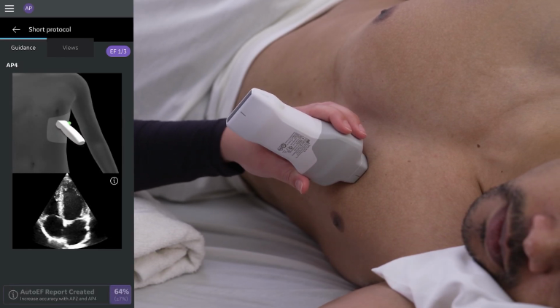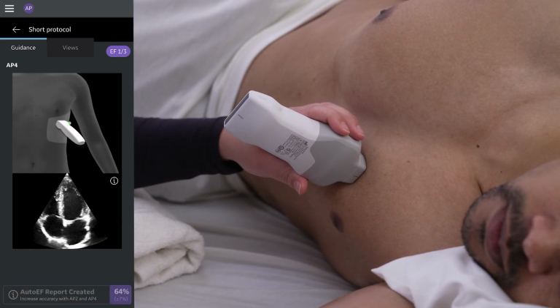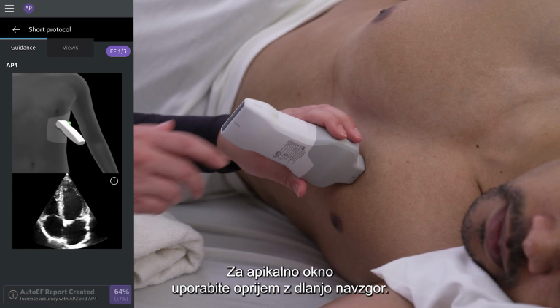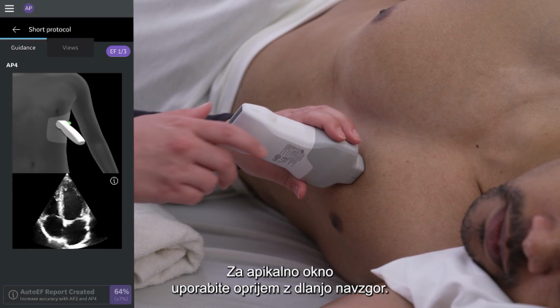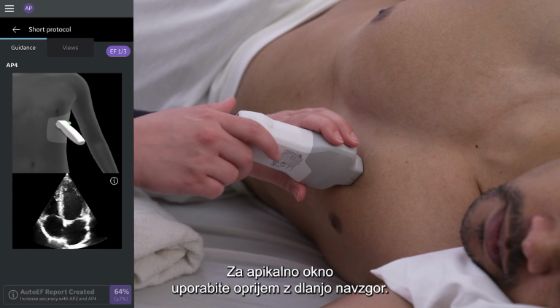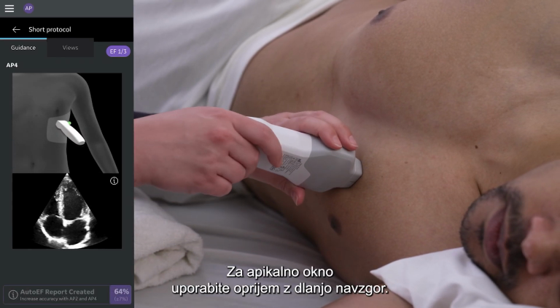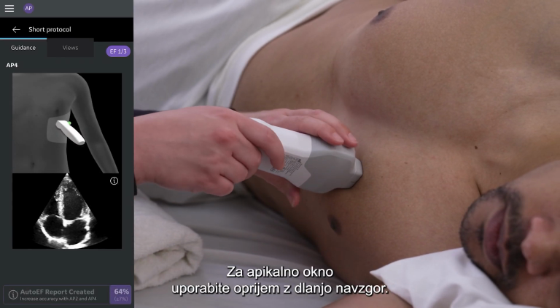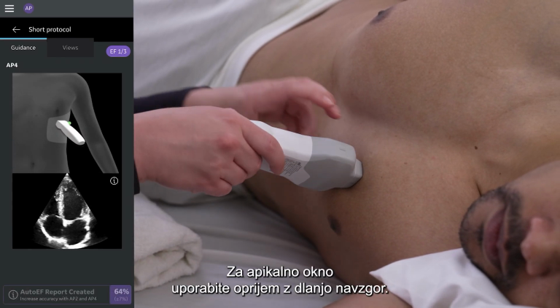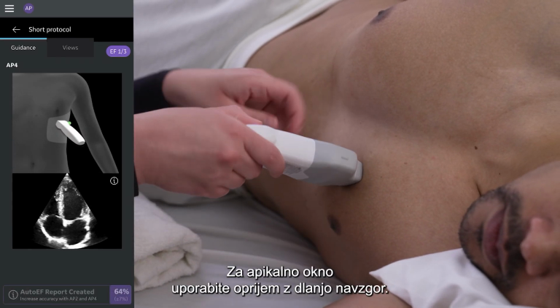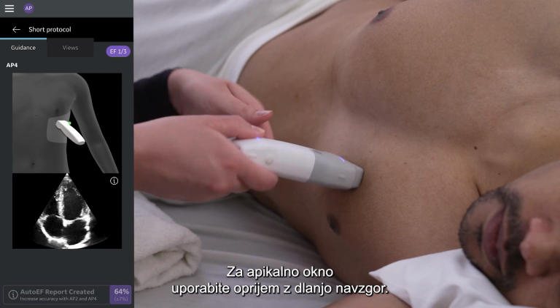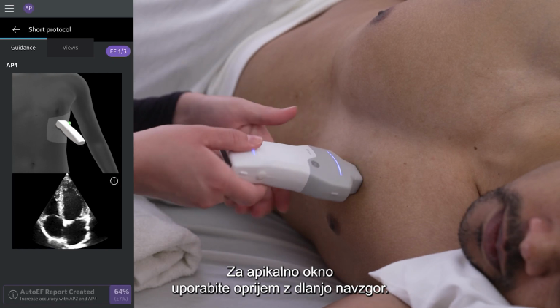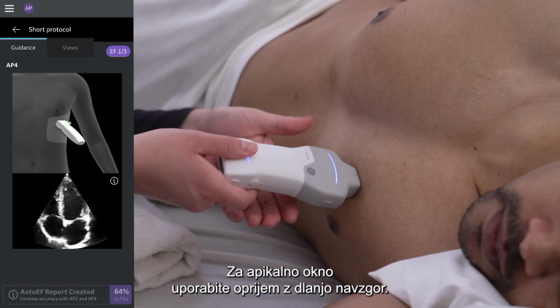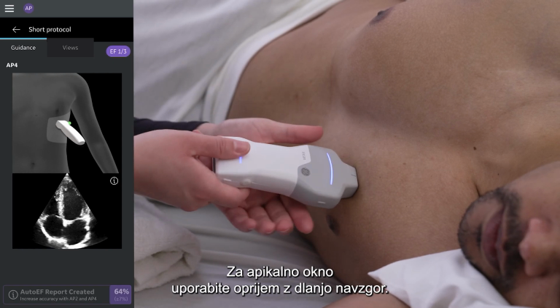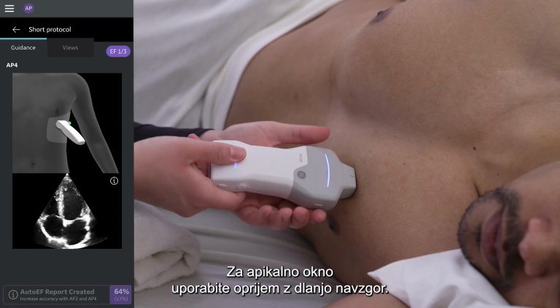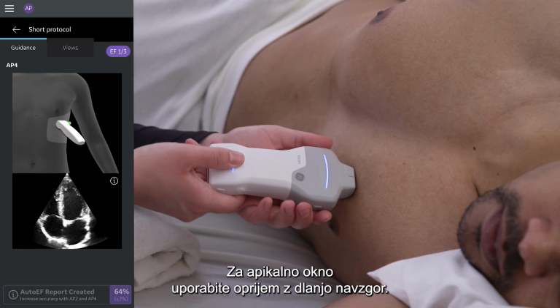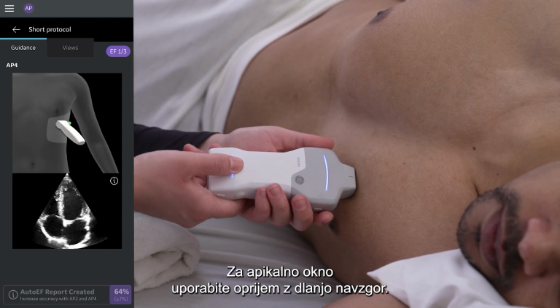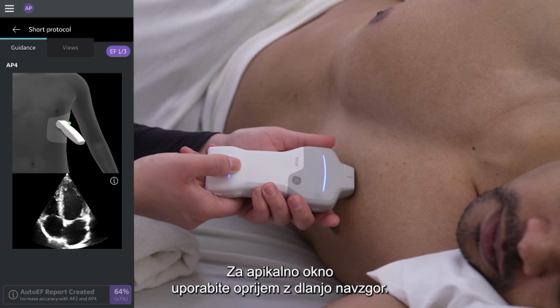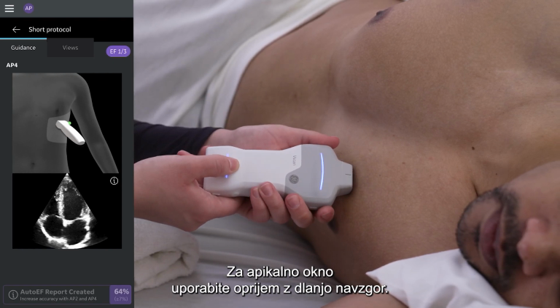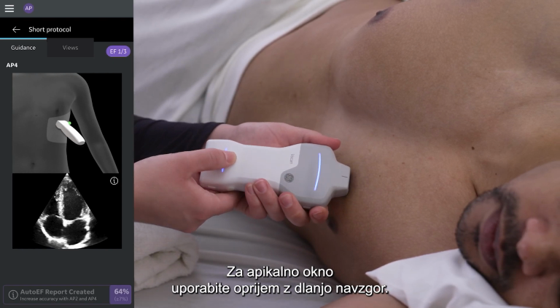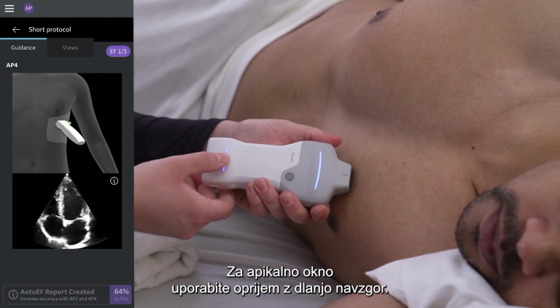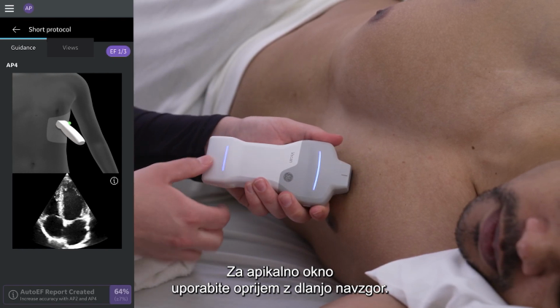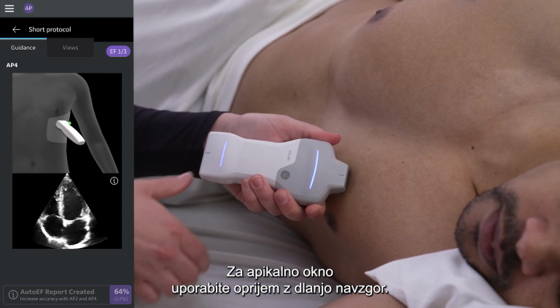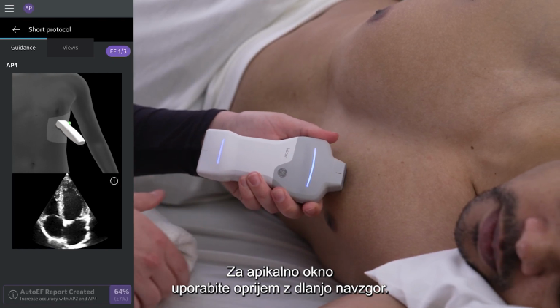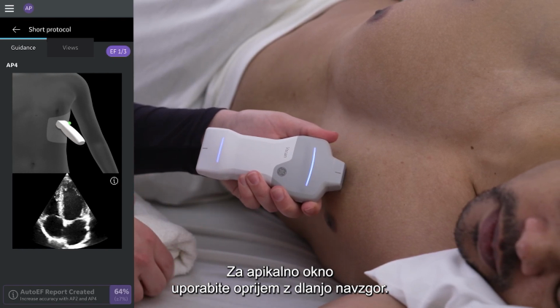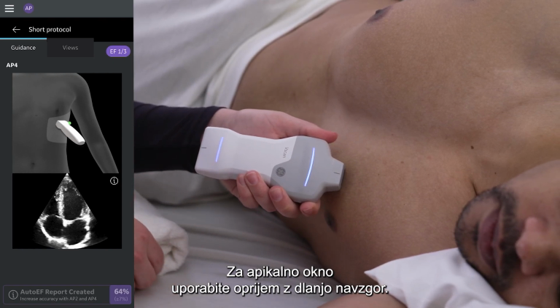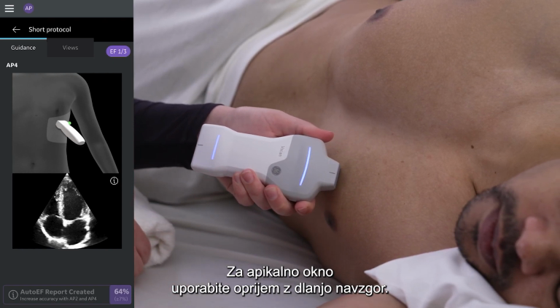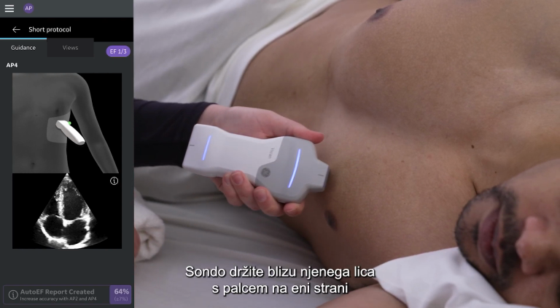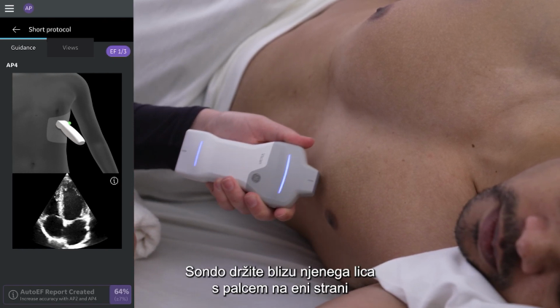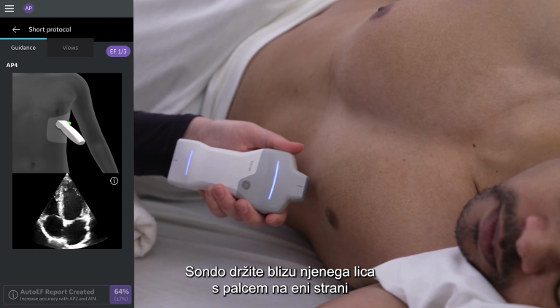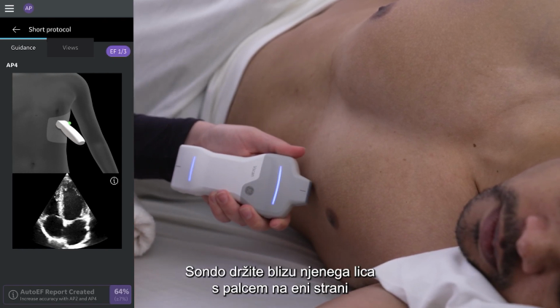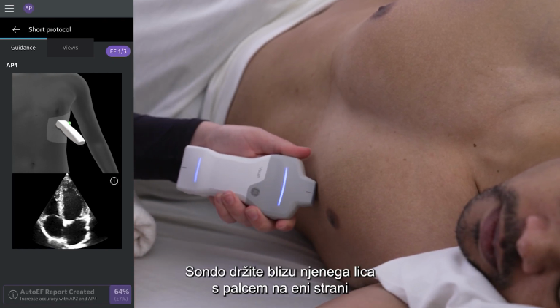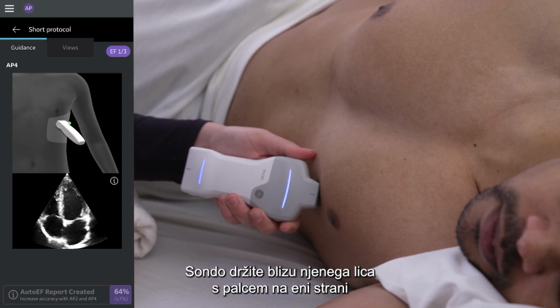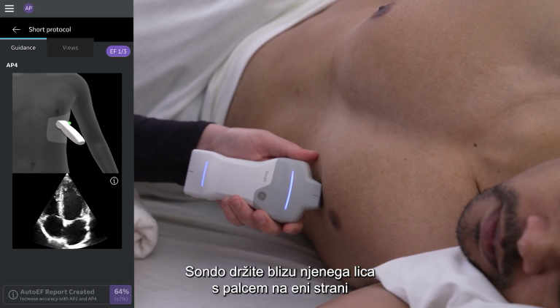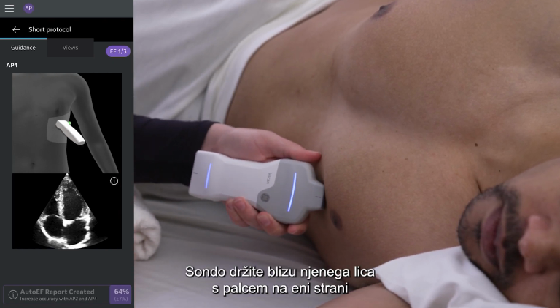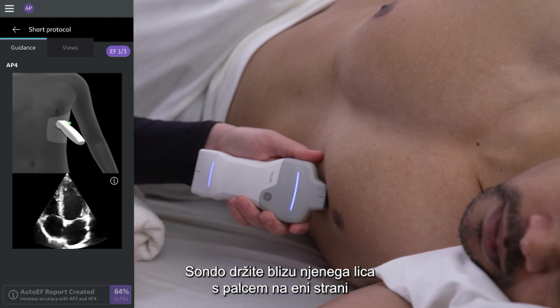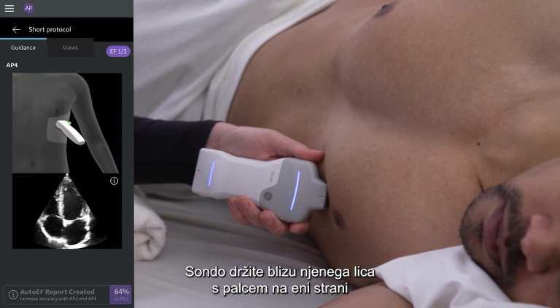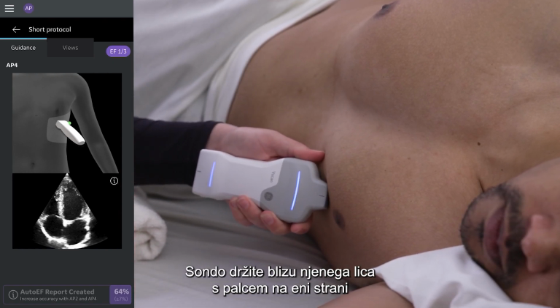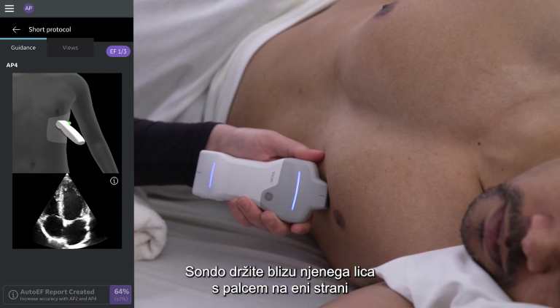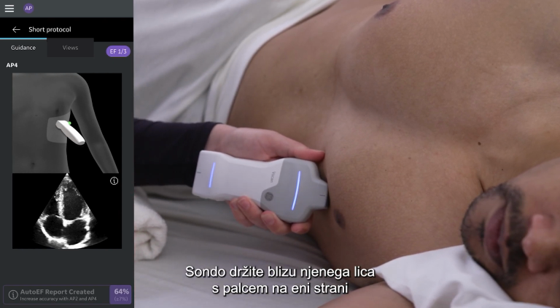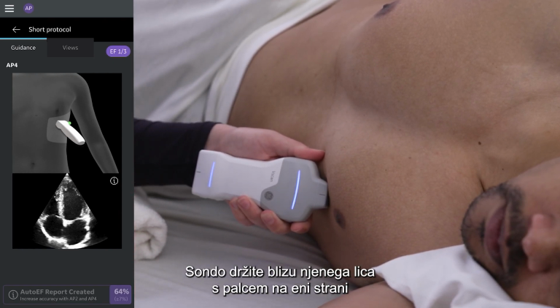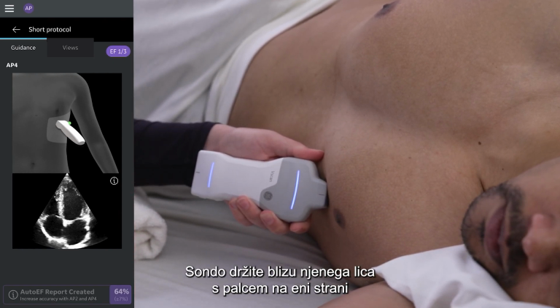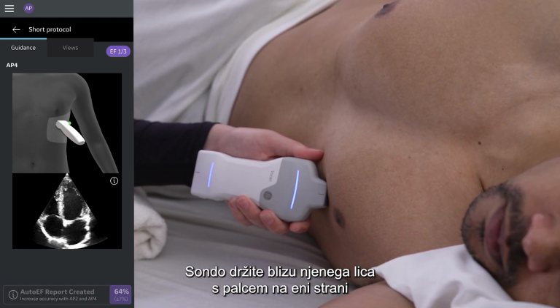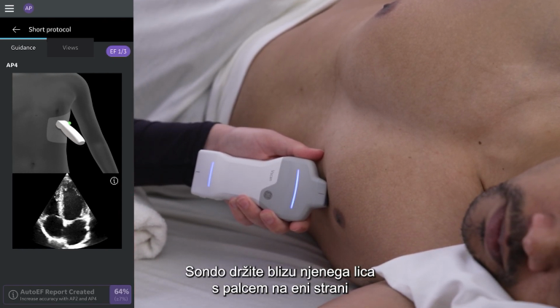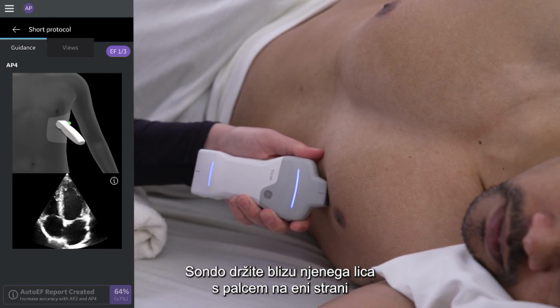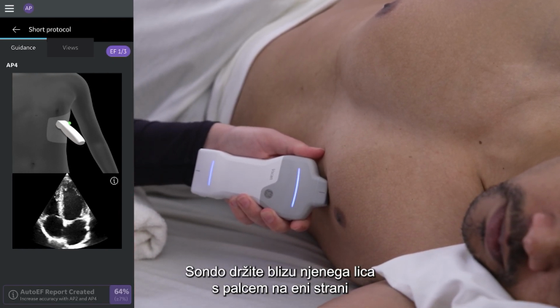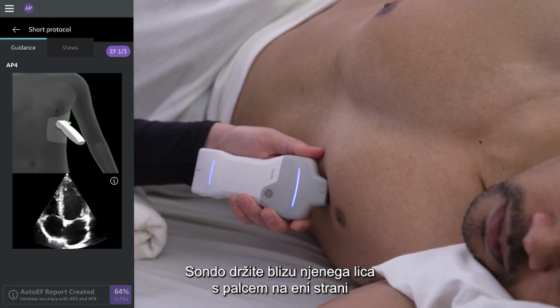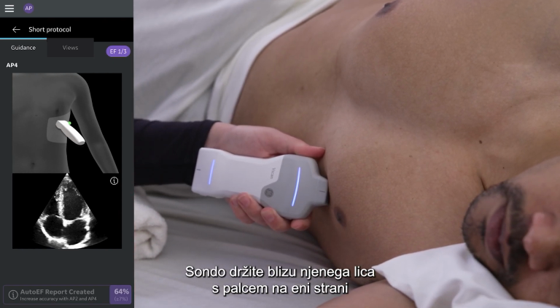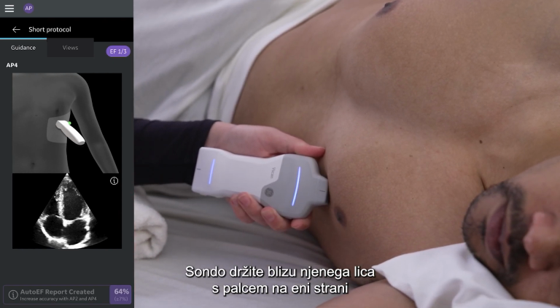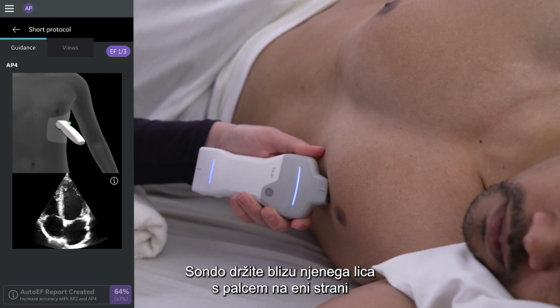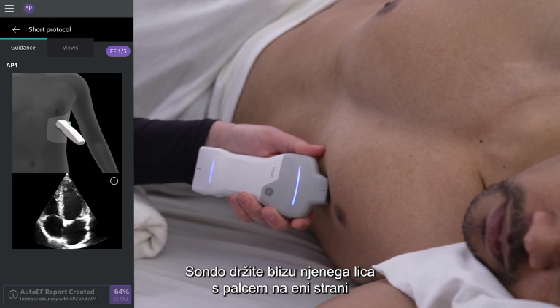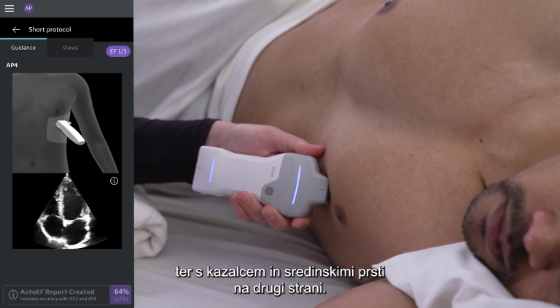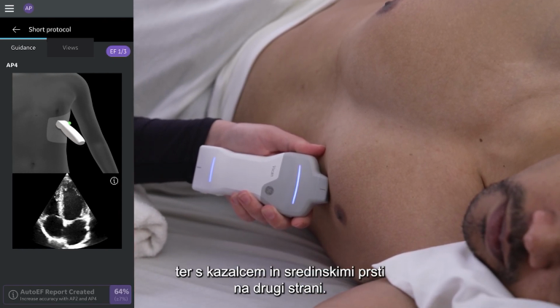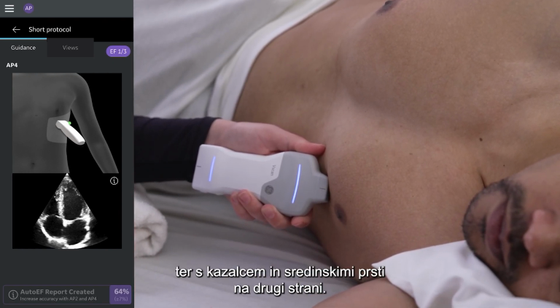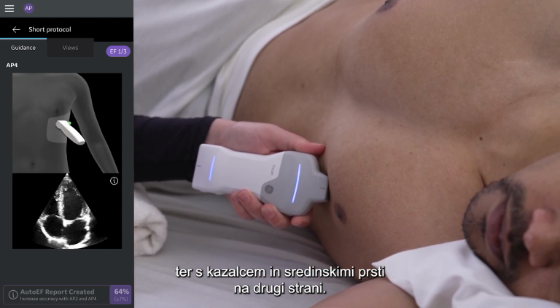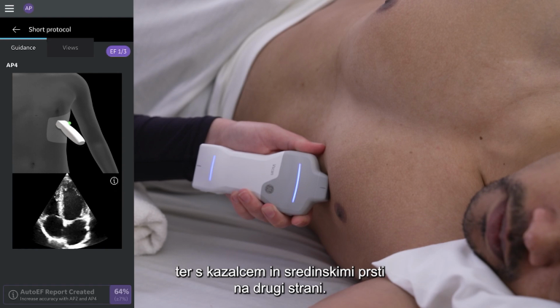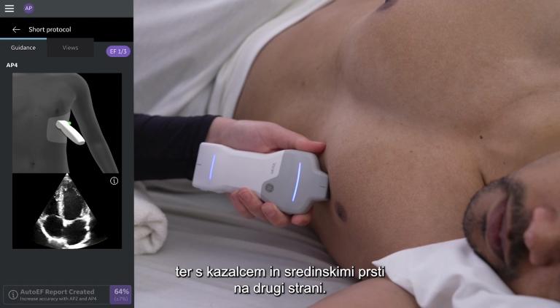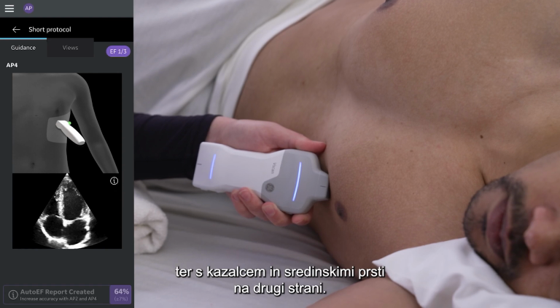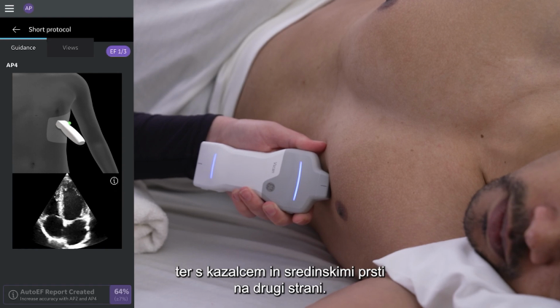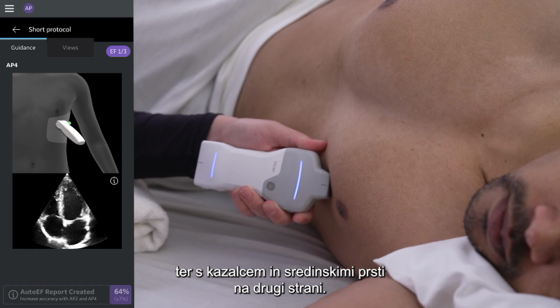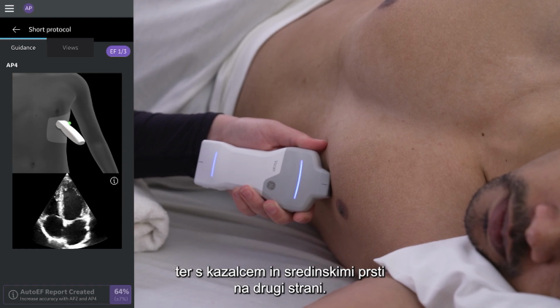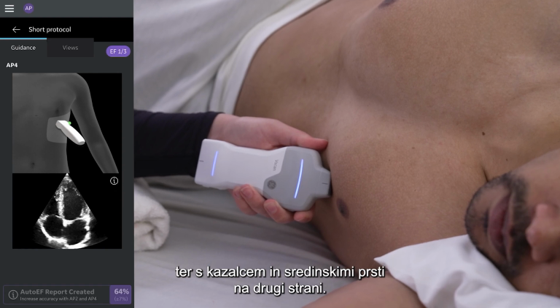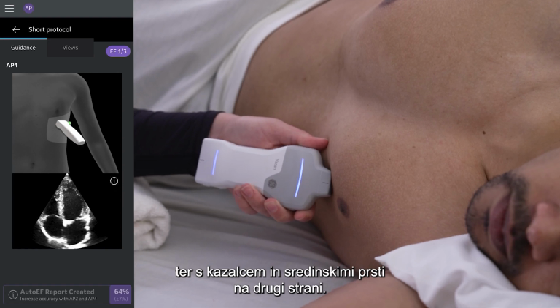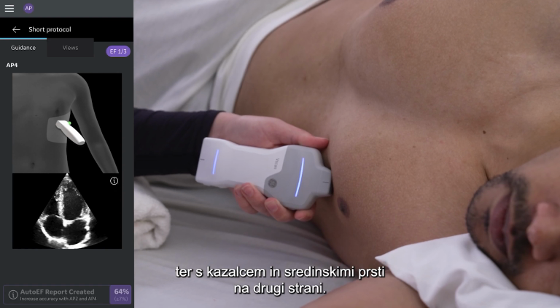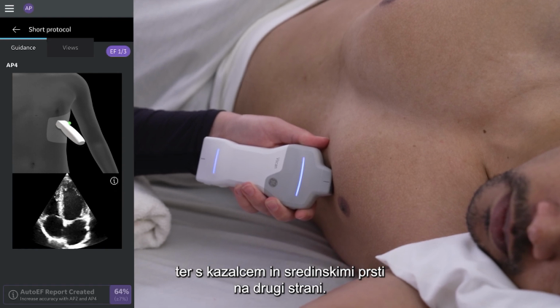For the apical window, use a palm-up grip. Grip the probe close to the face with your thumb on one side and pointer and middle fingers on the other.